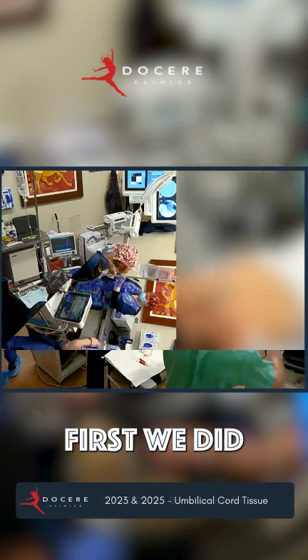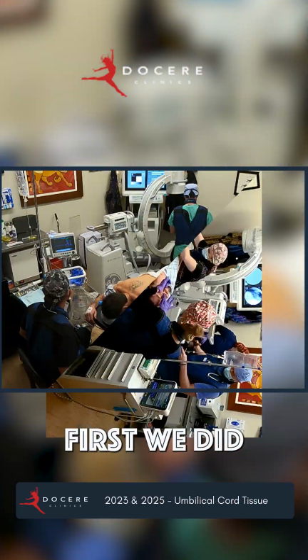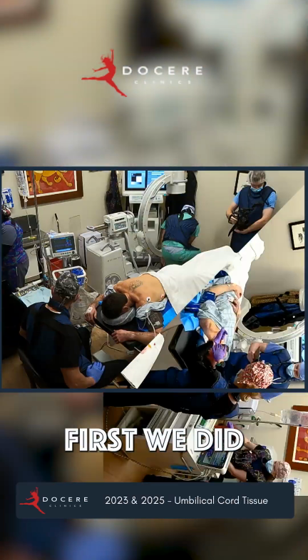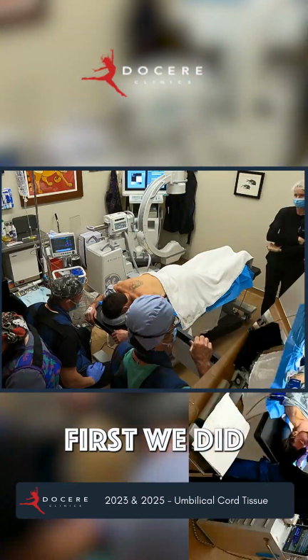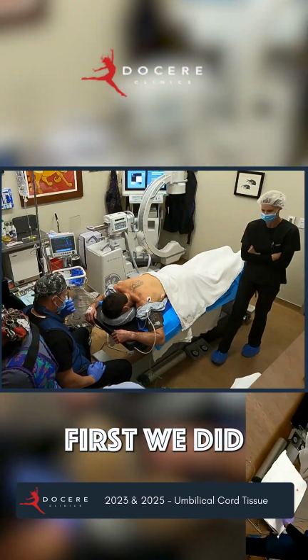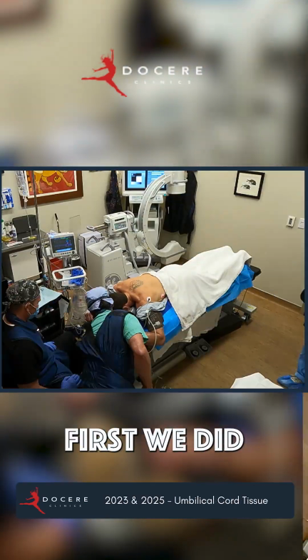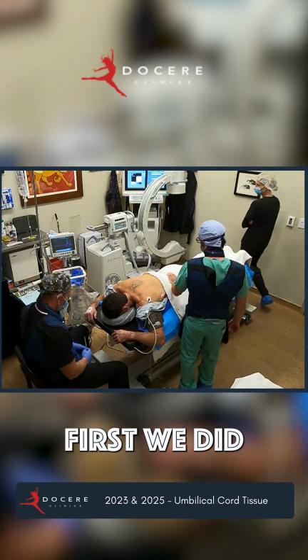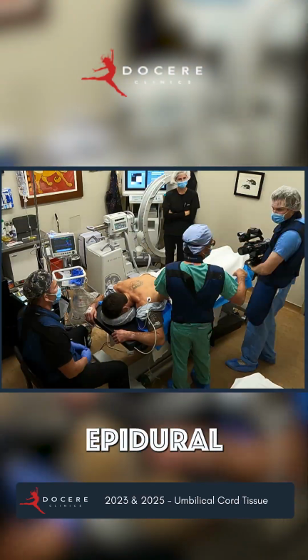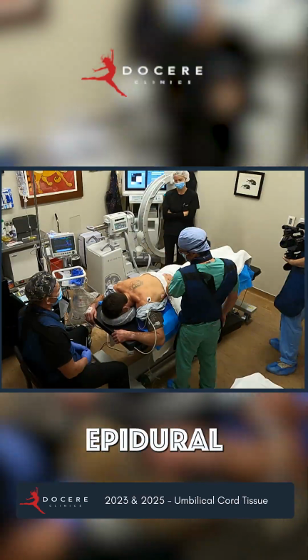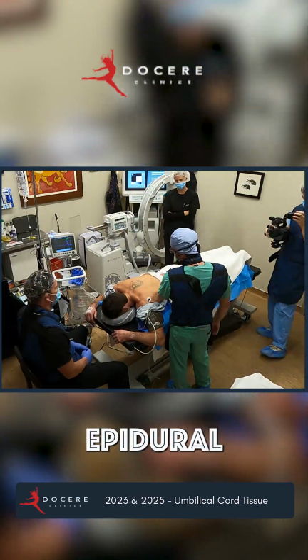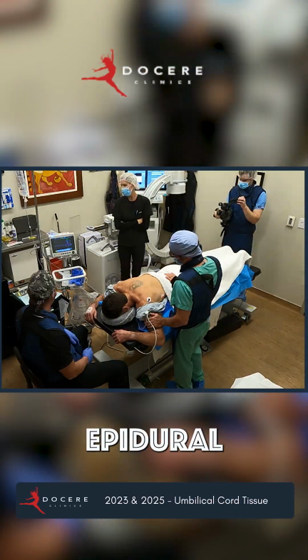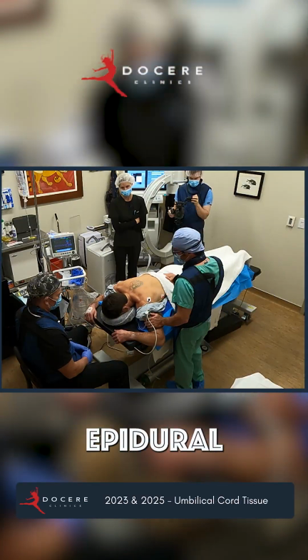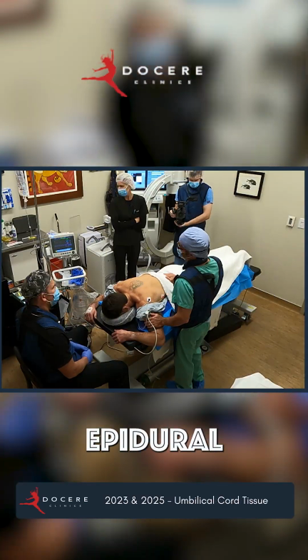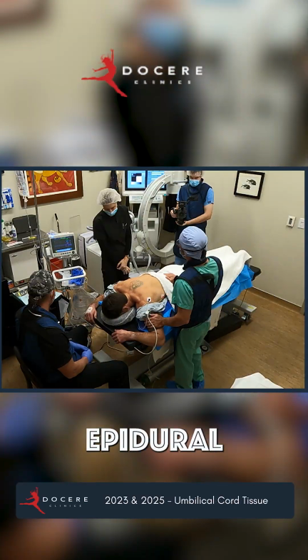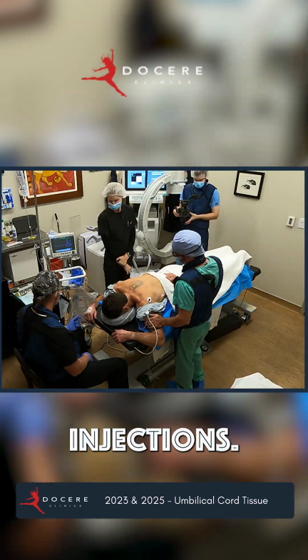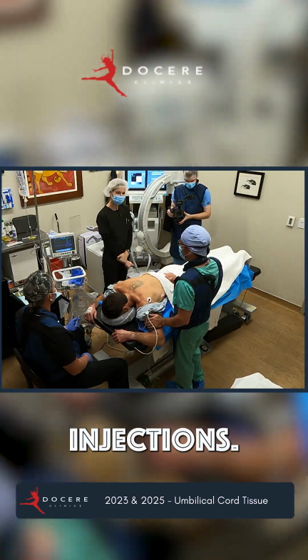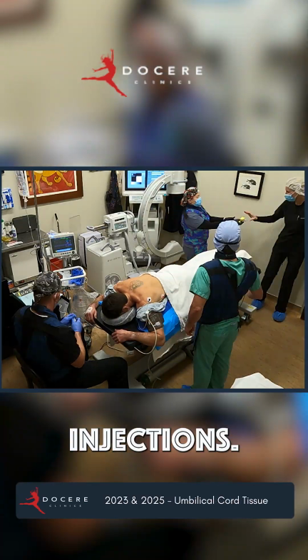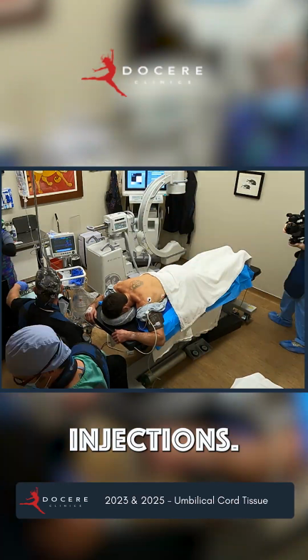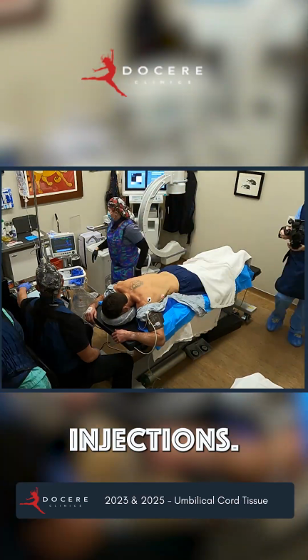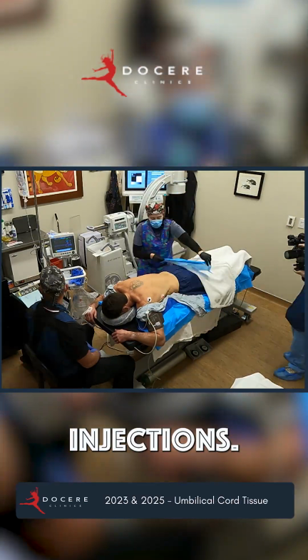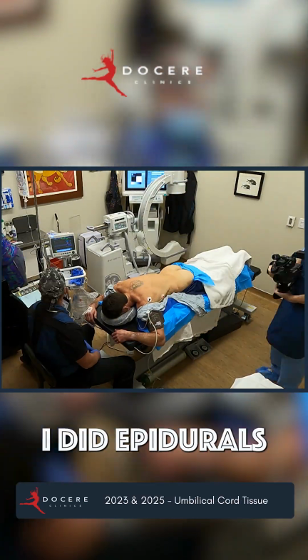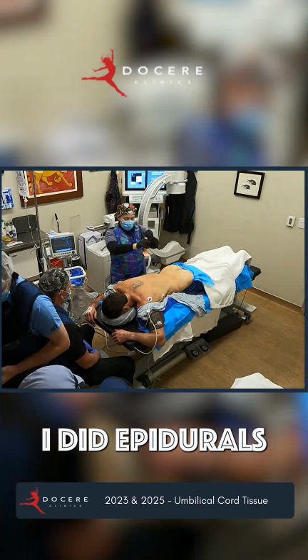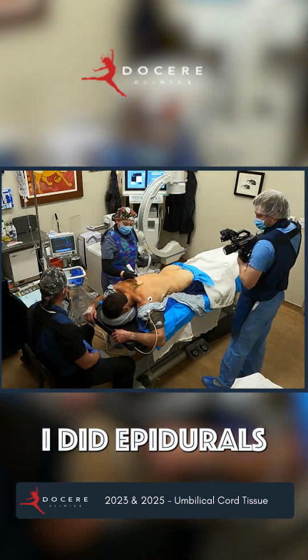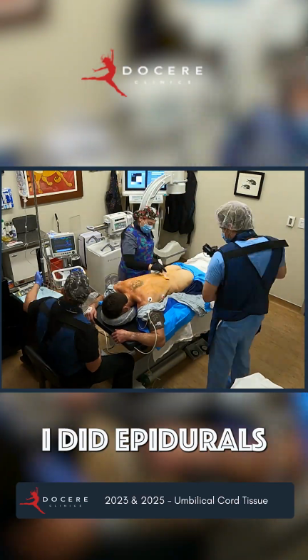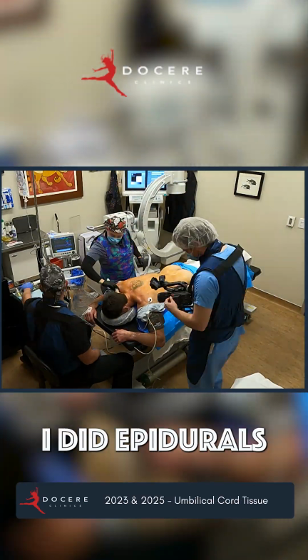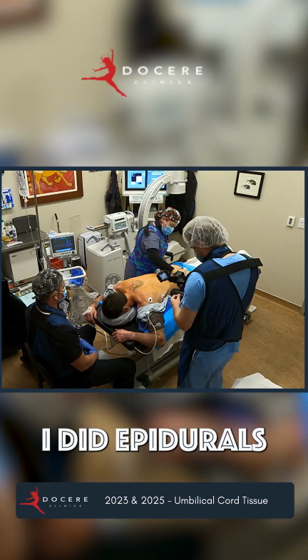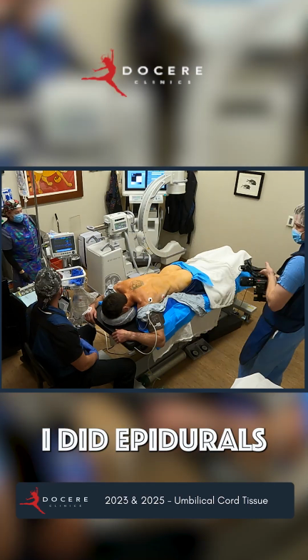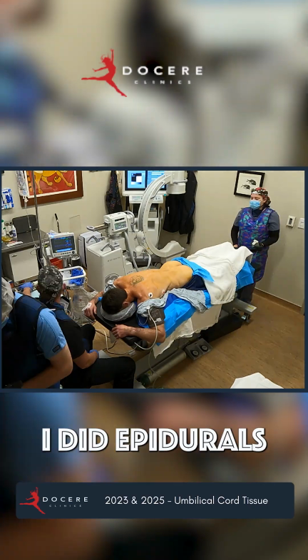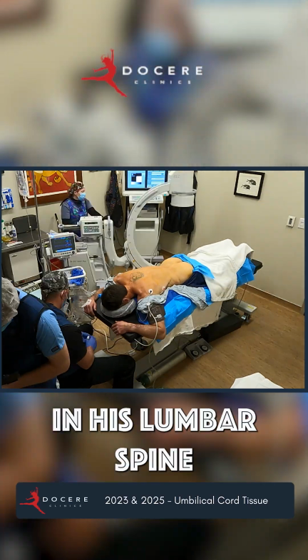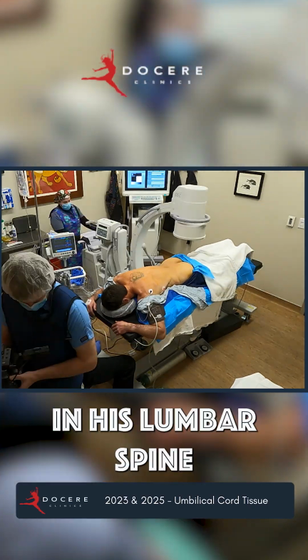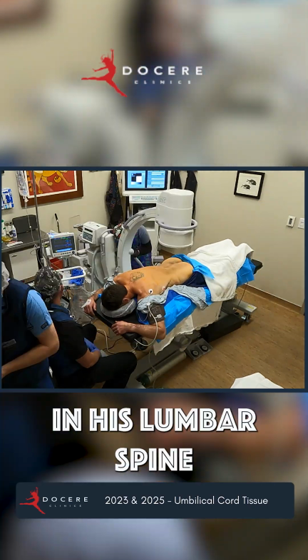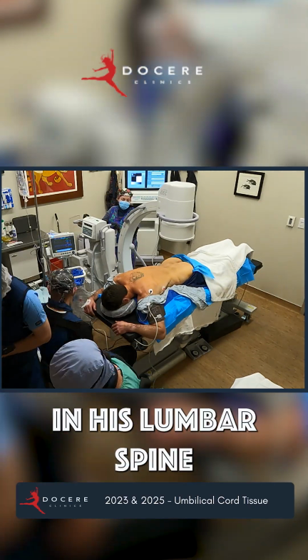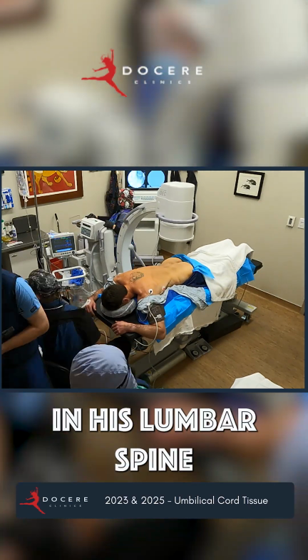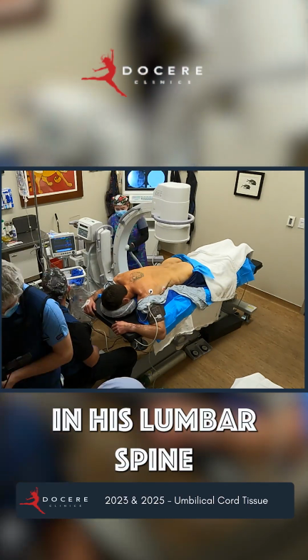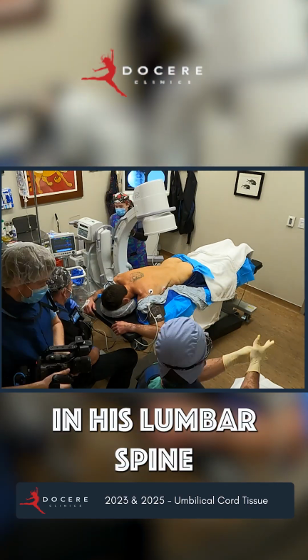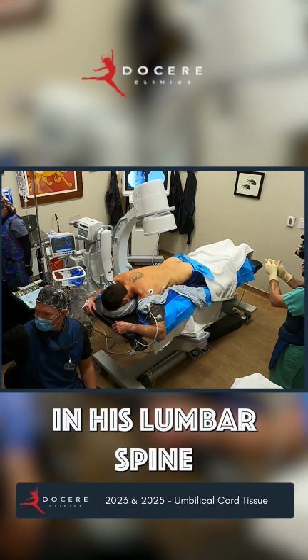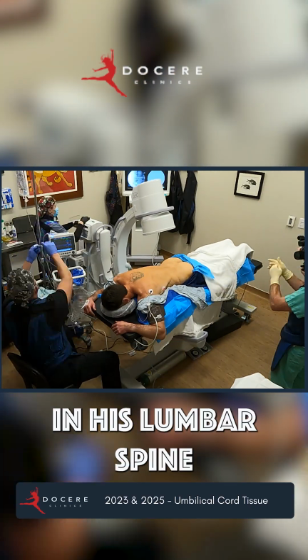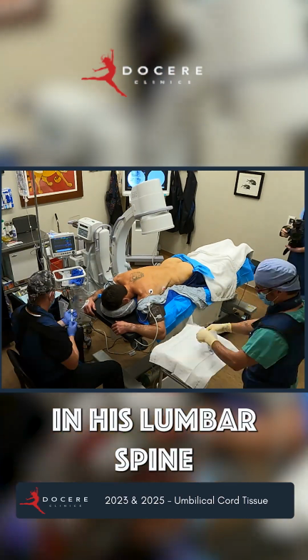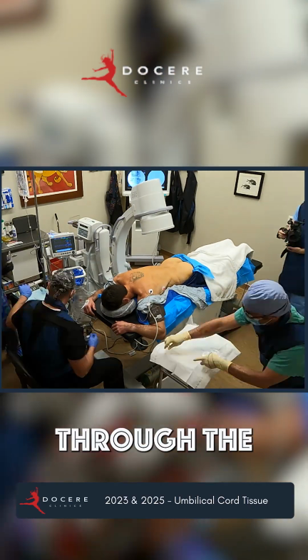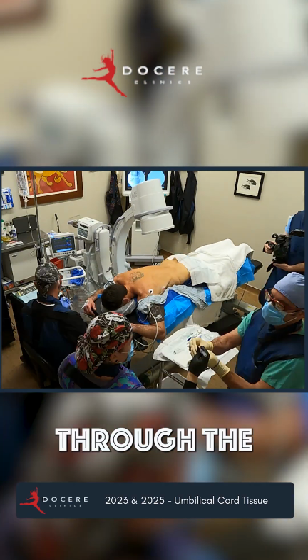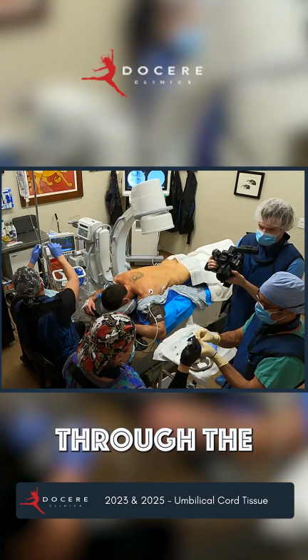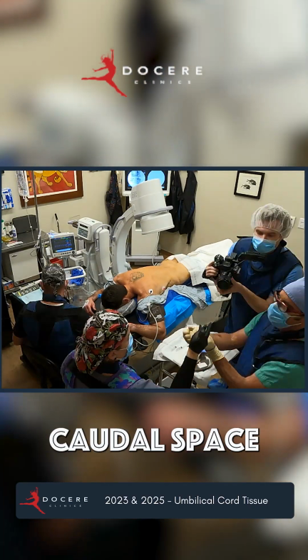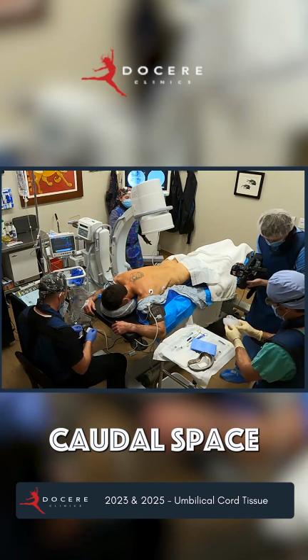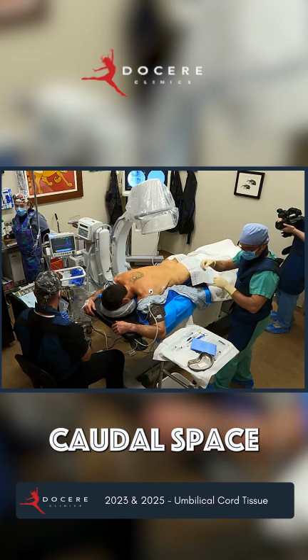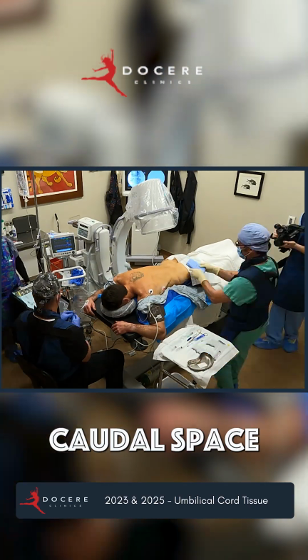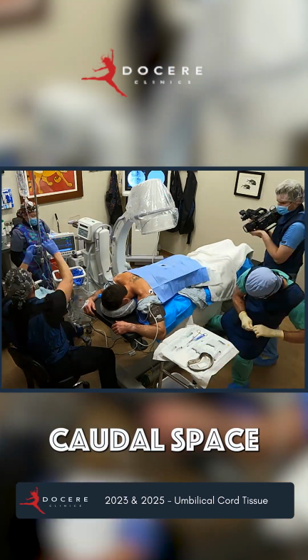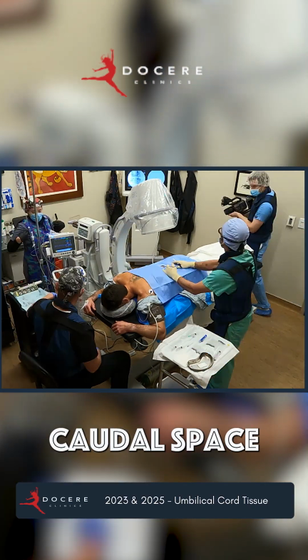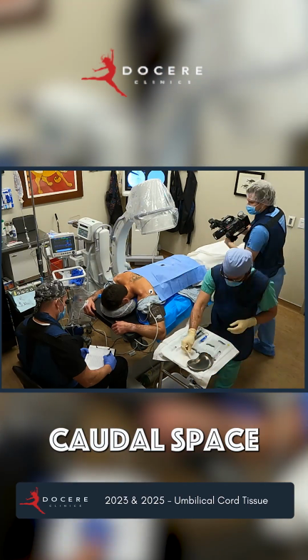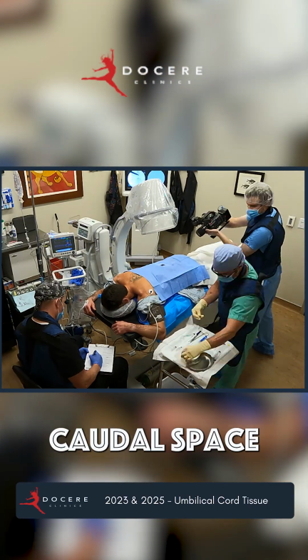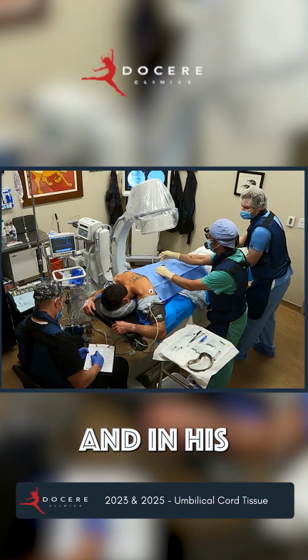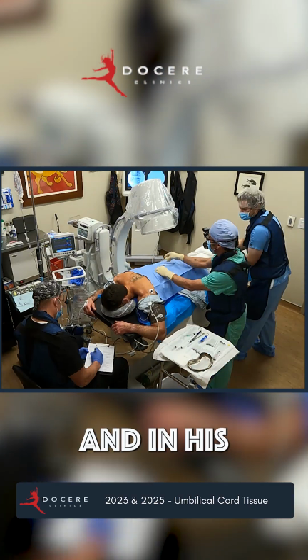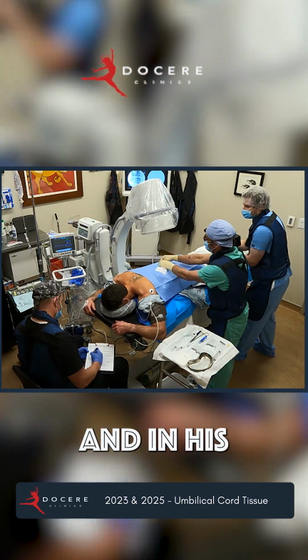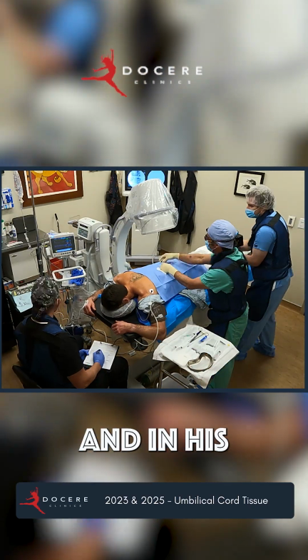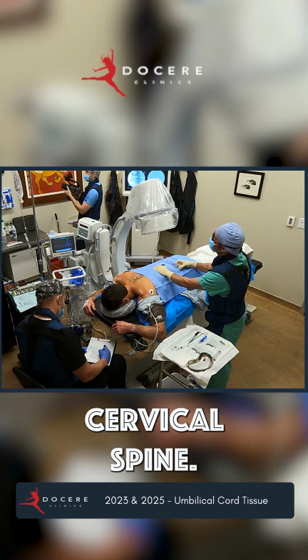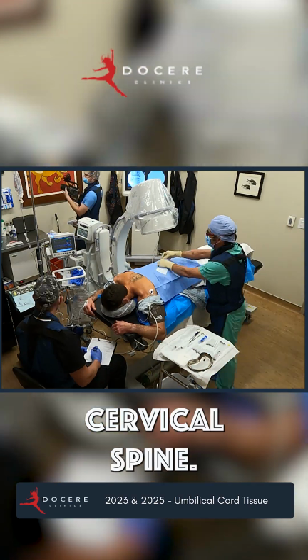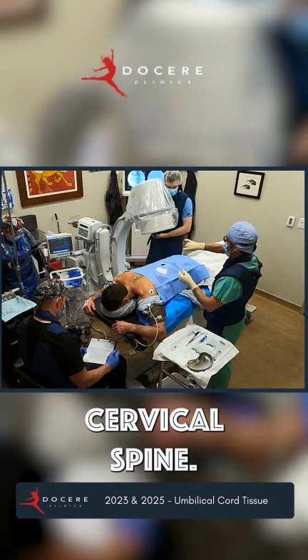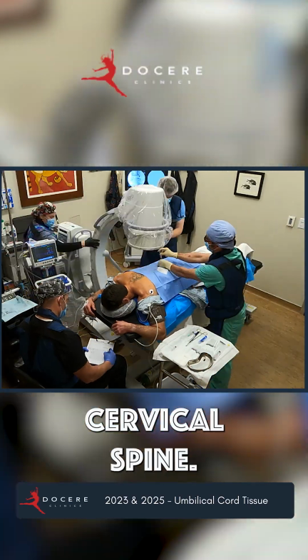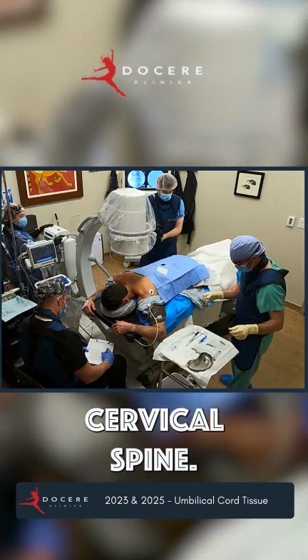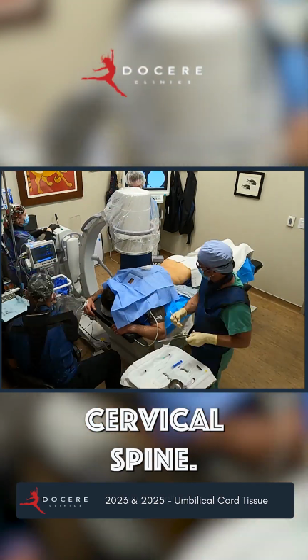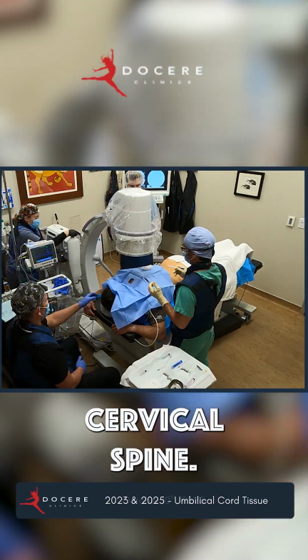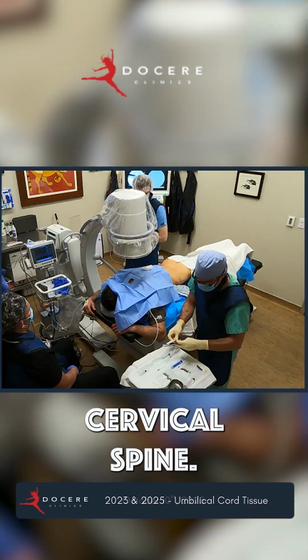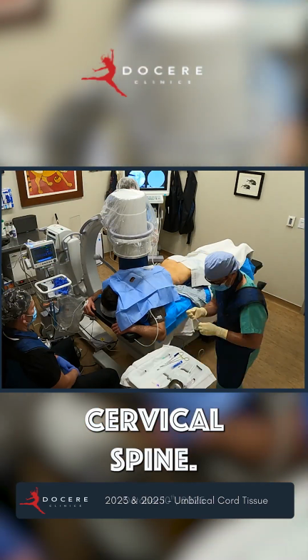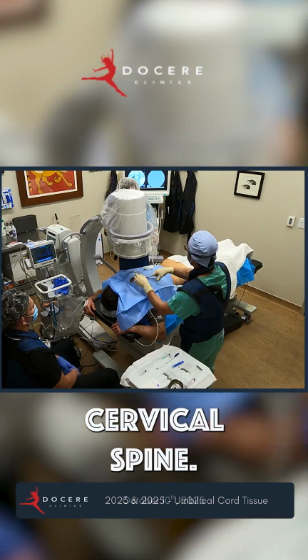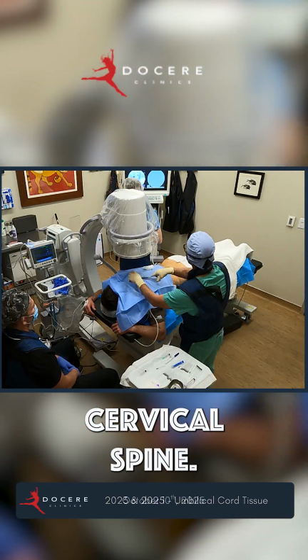First, we did epidural injections. I did epidurals in his lumbar spine through the caudal space, and in his cervical spine.